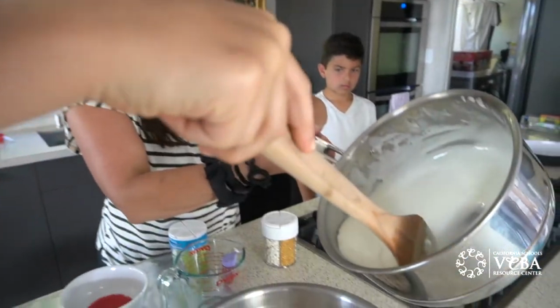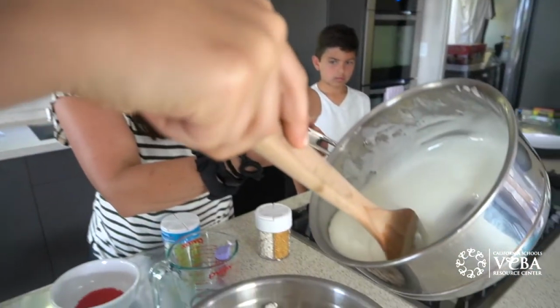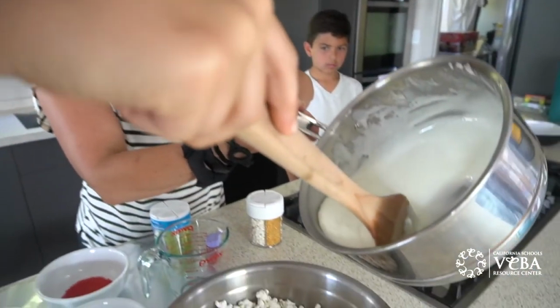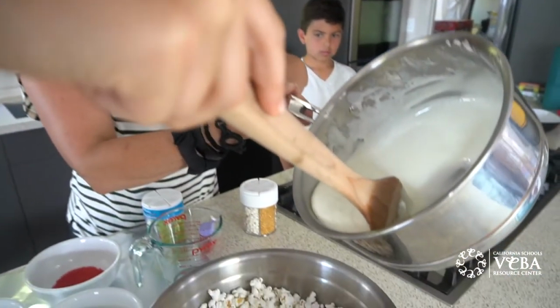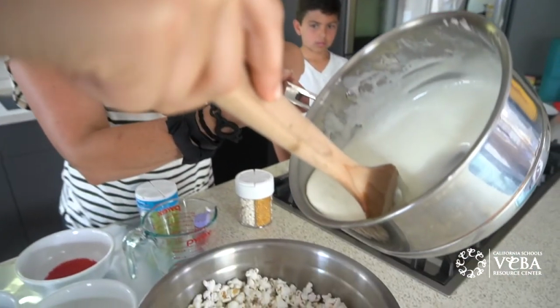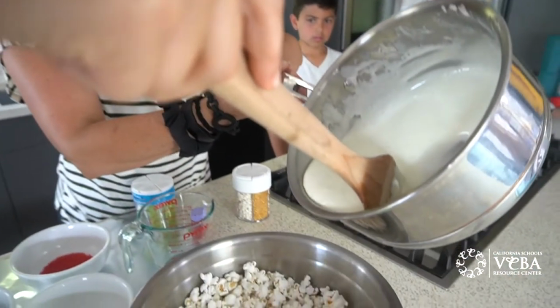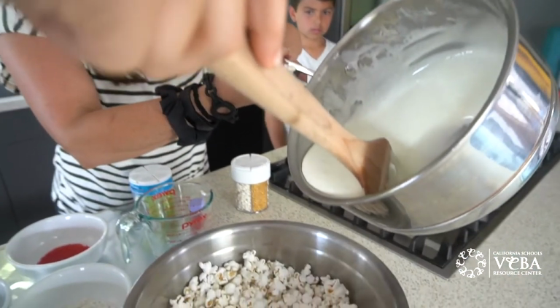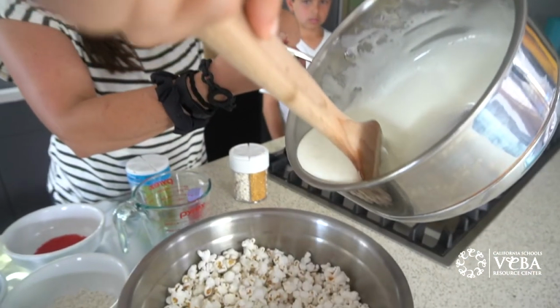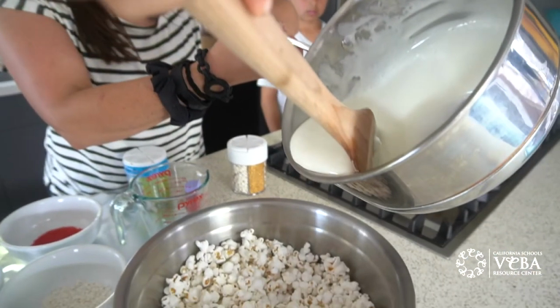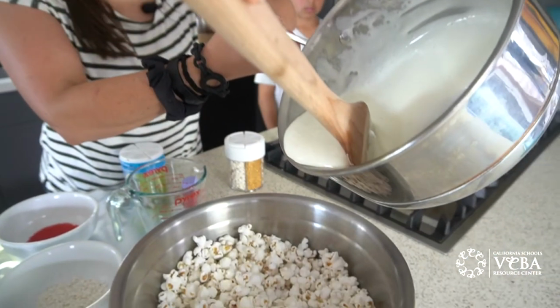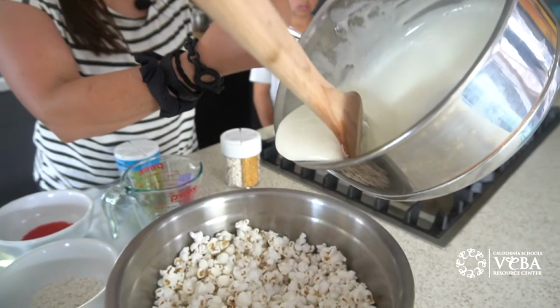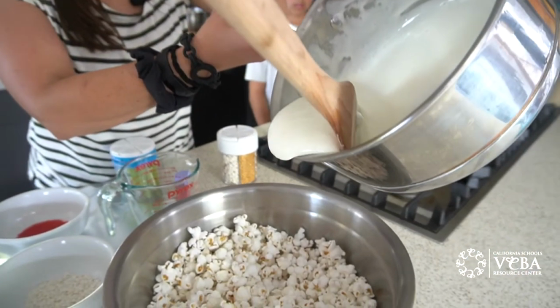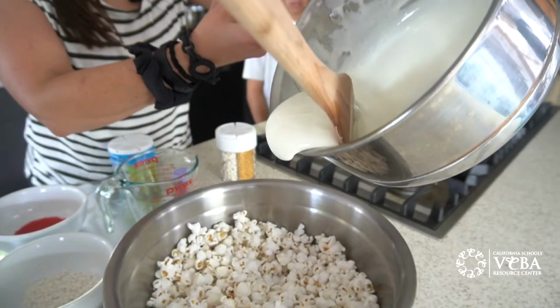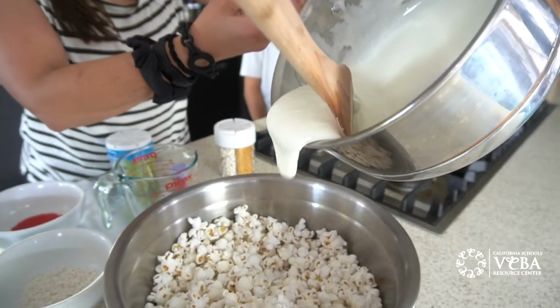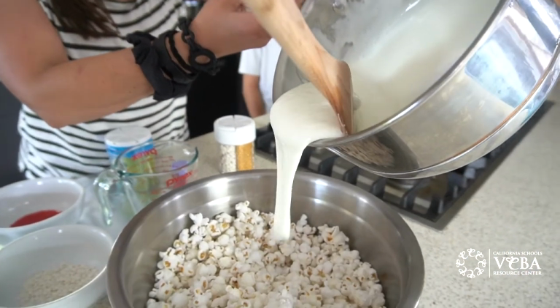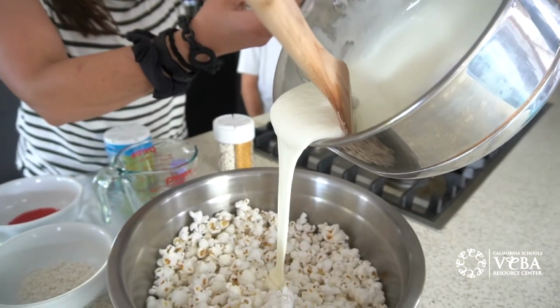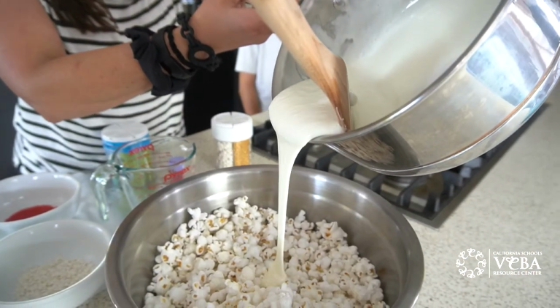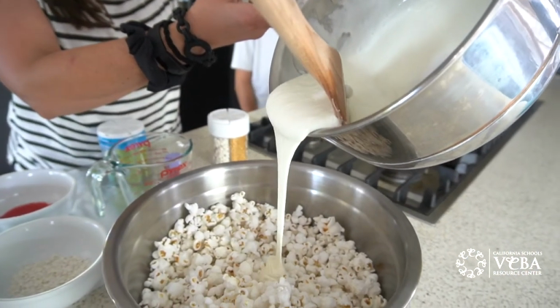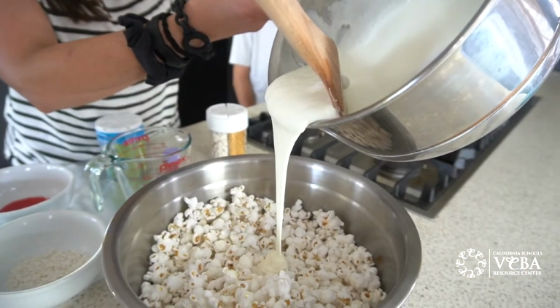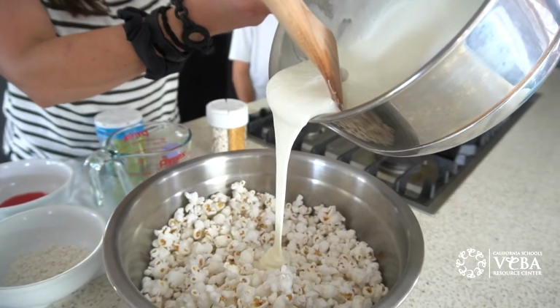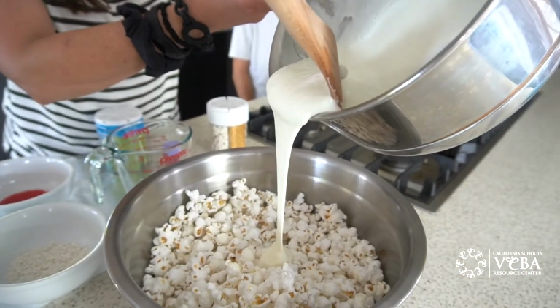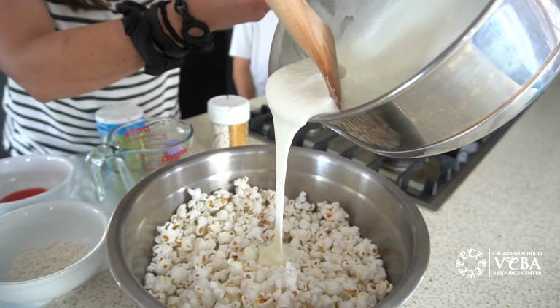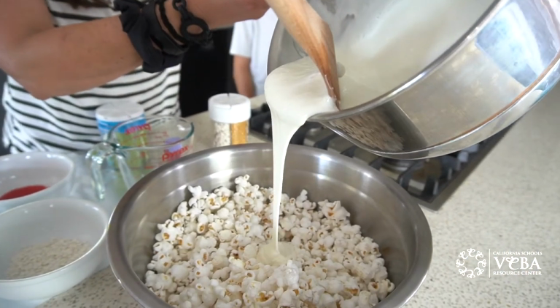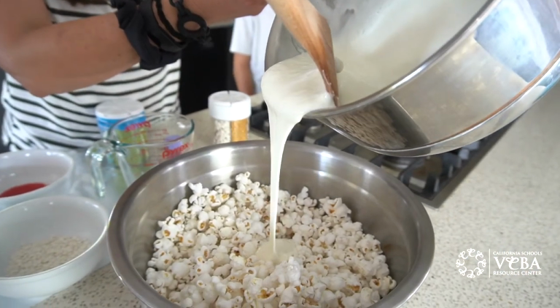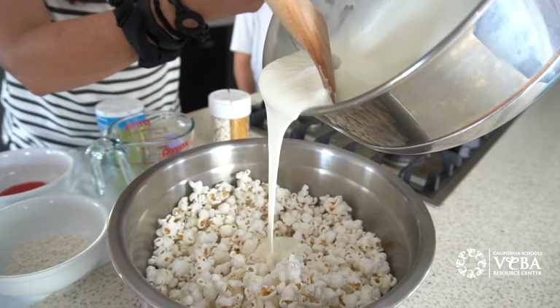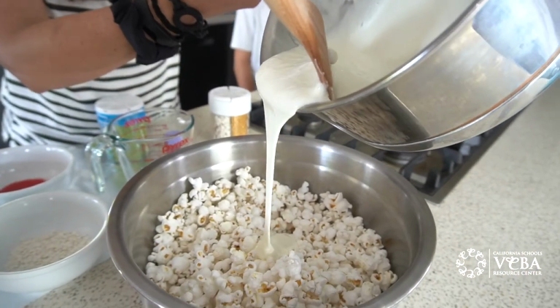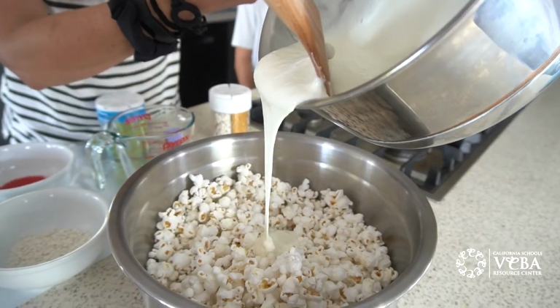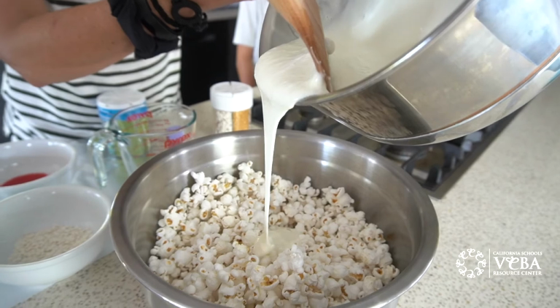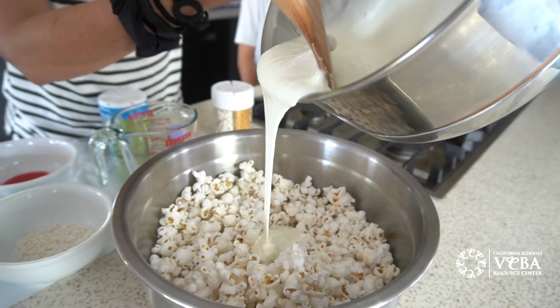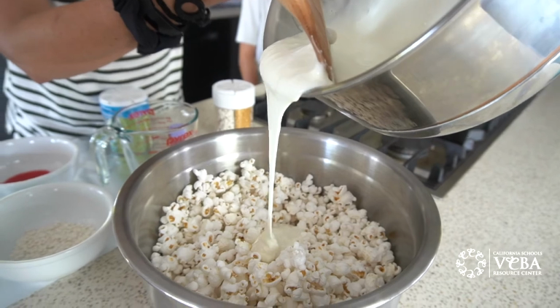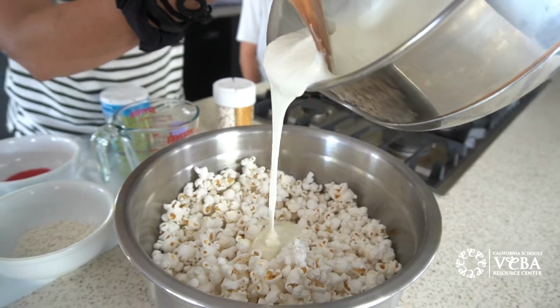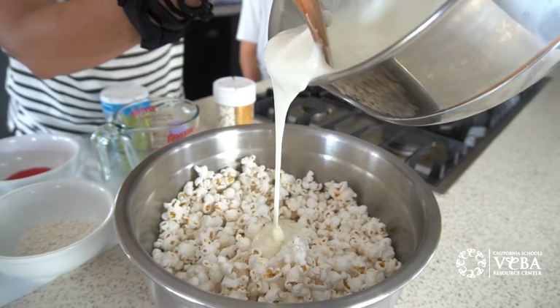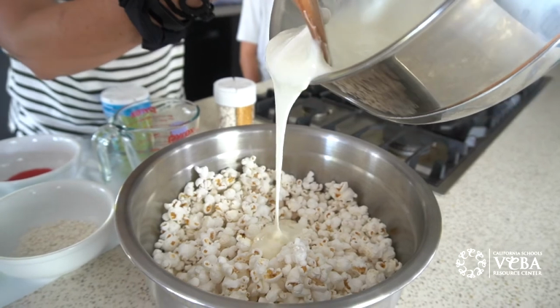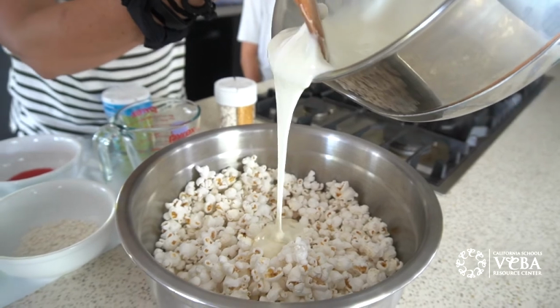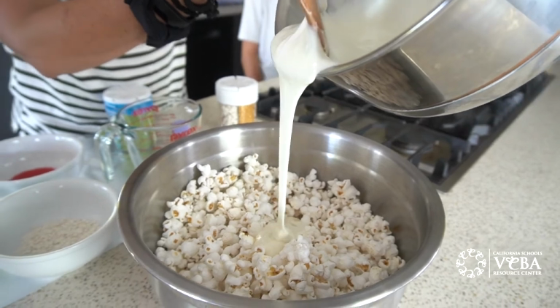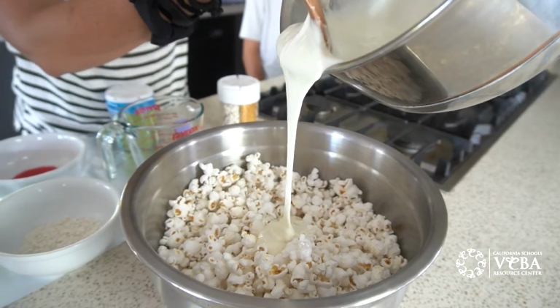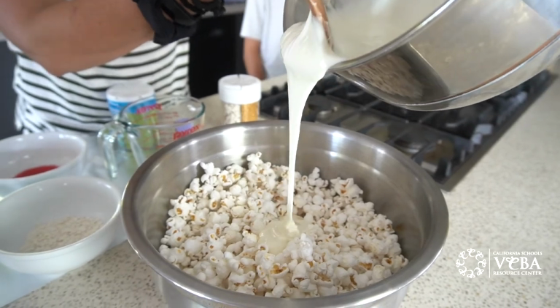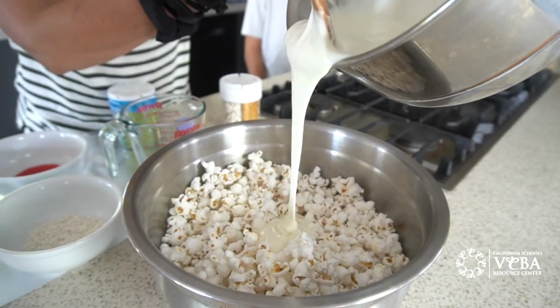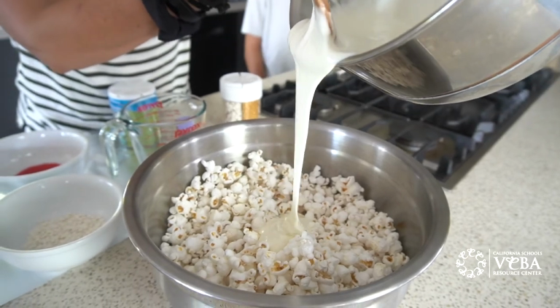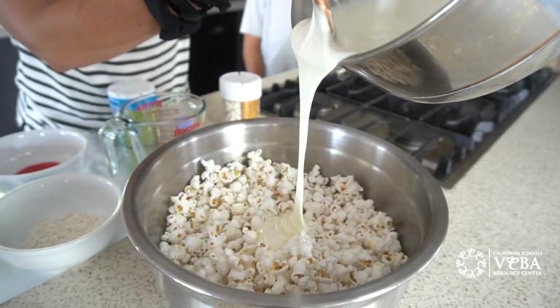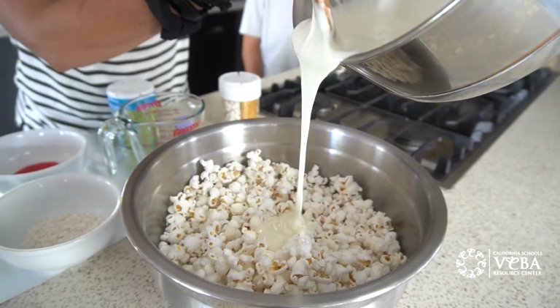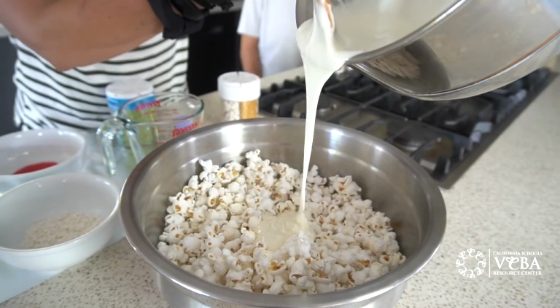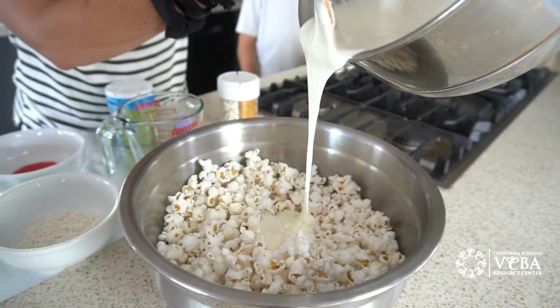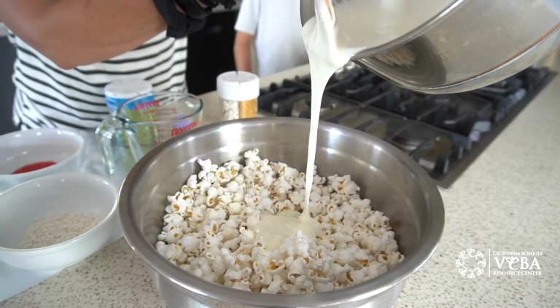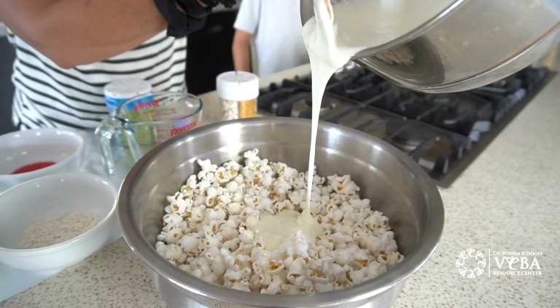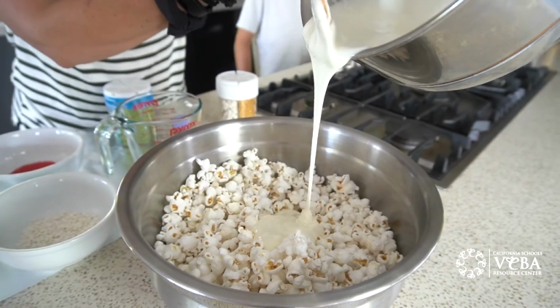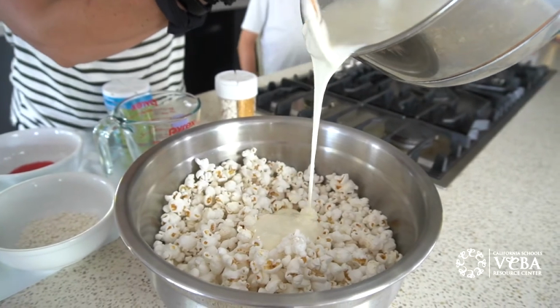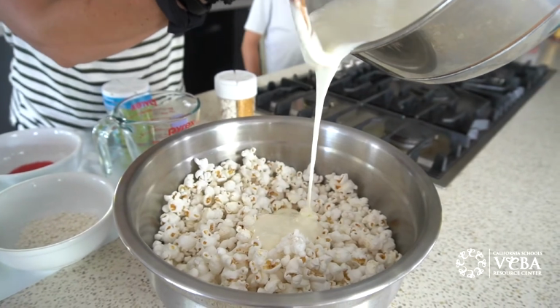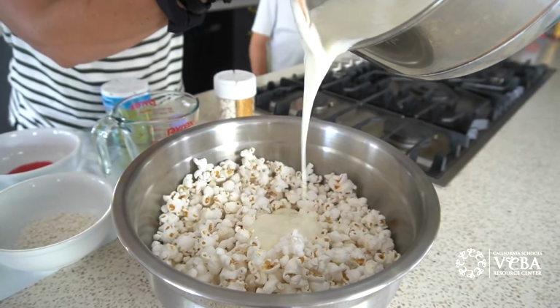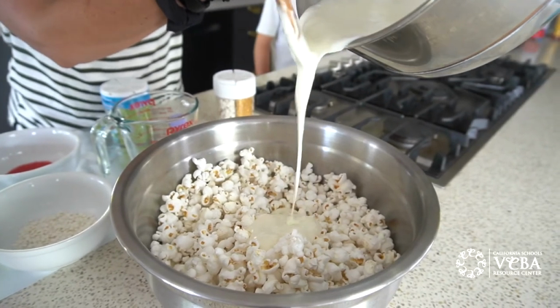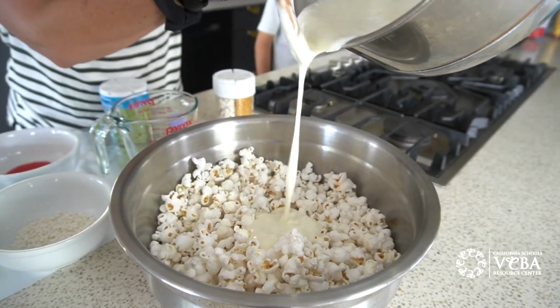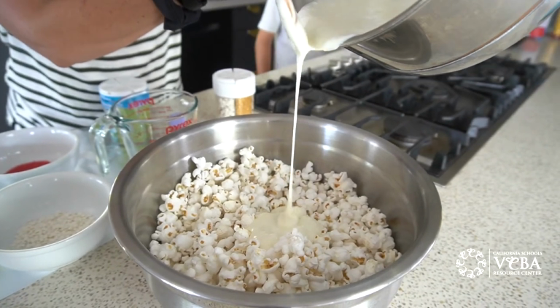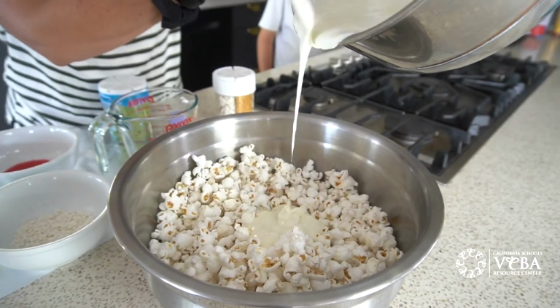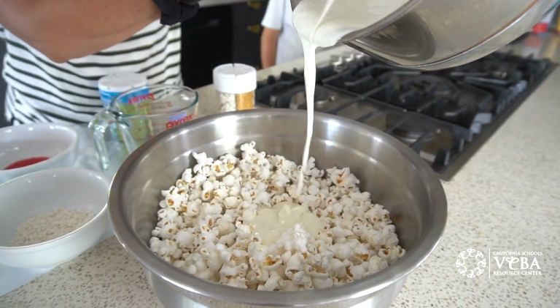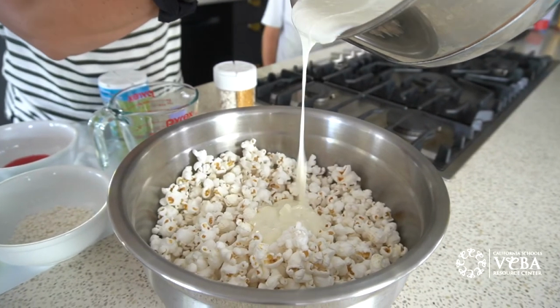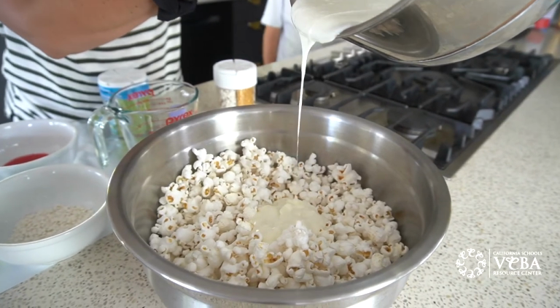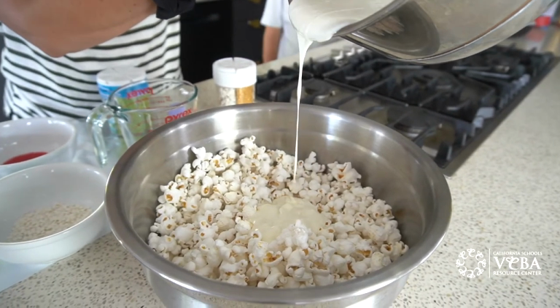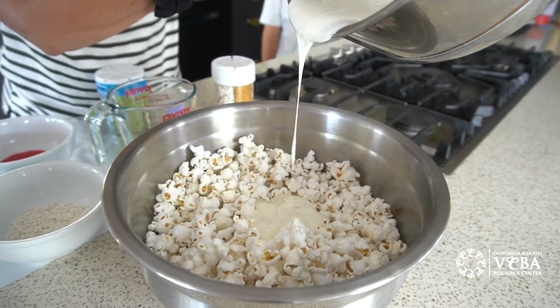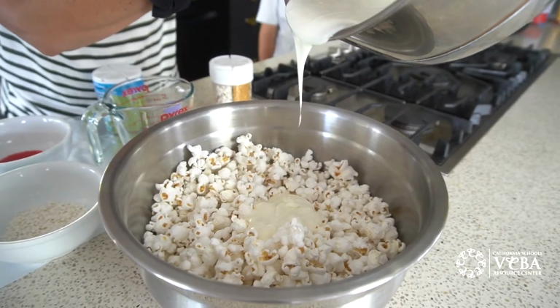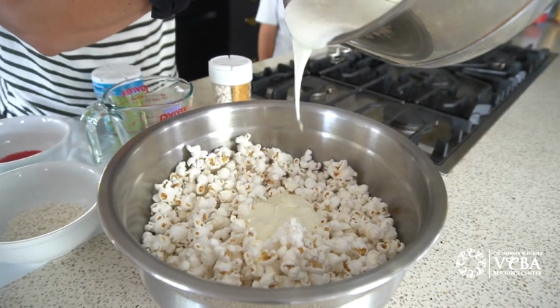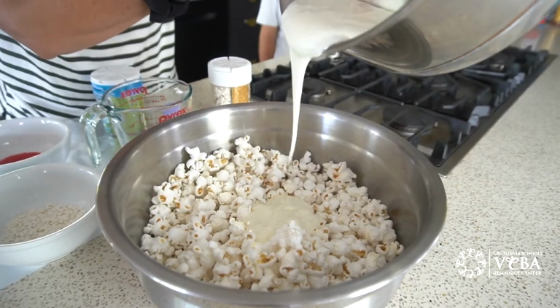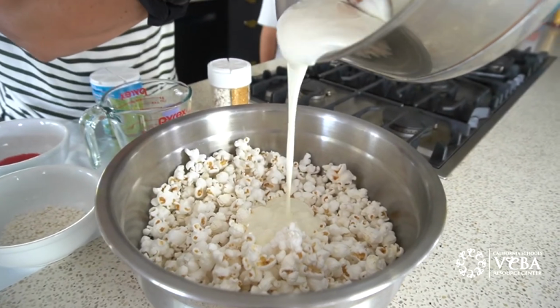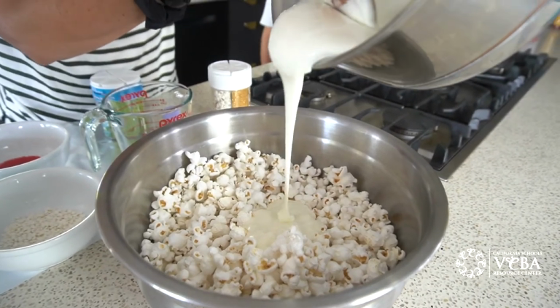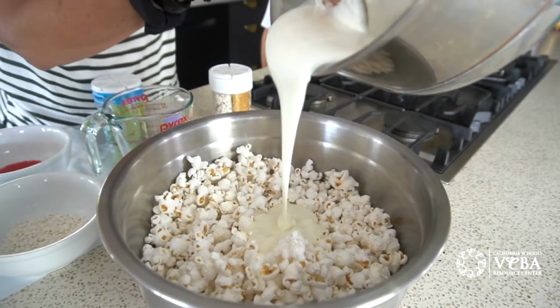So carefully start to pour. Oh, look at that! Mmm, it smells delicious. Yeah, it does.